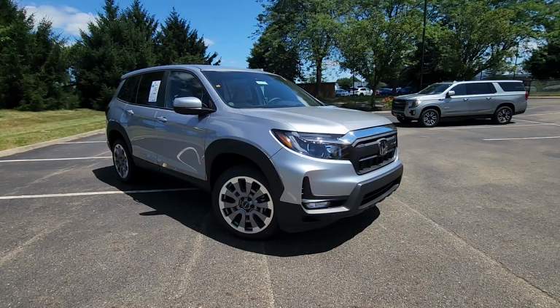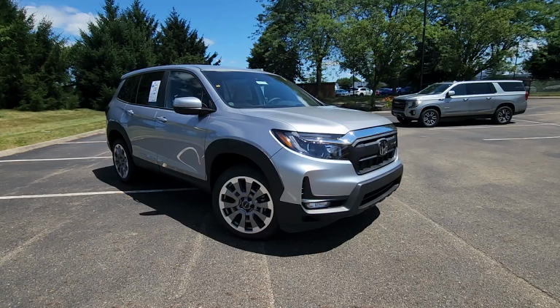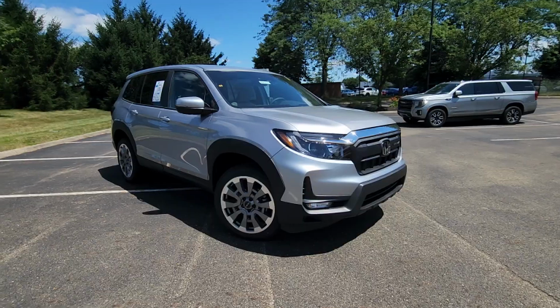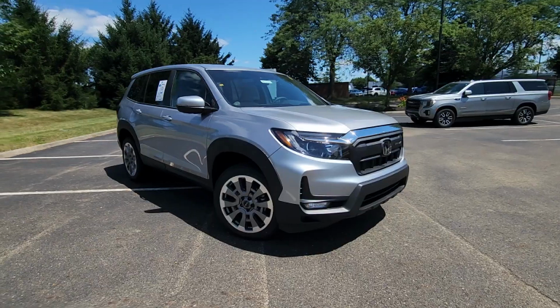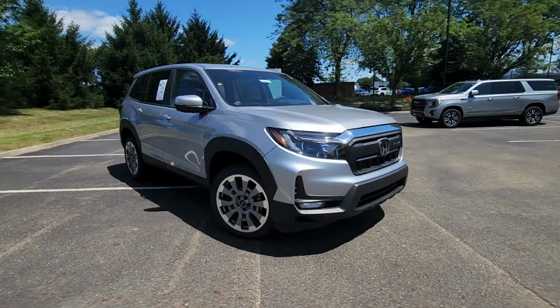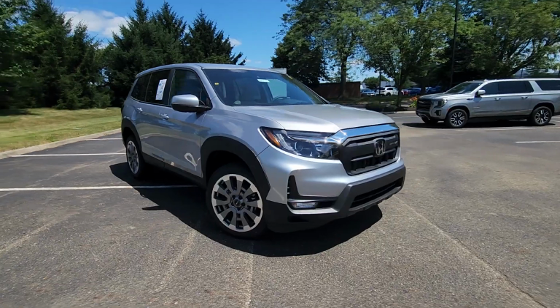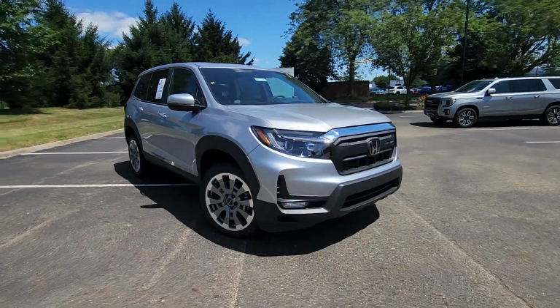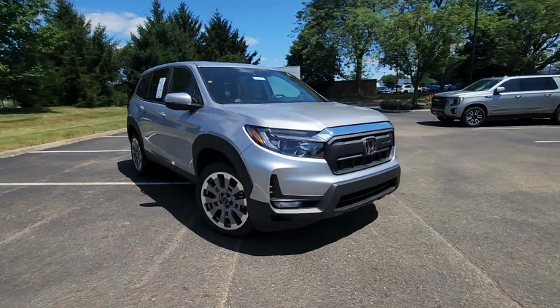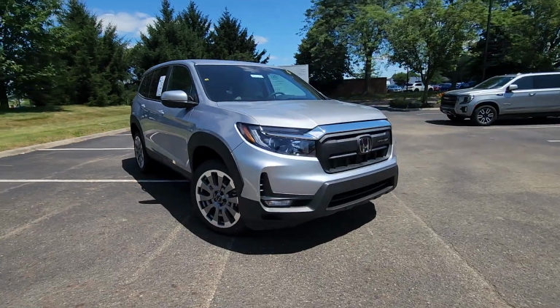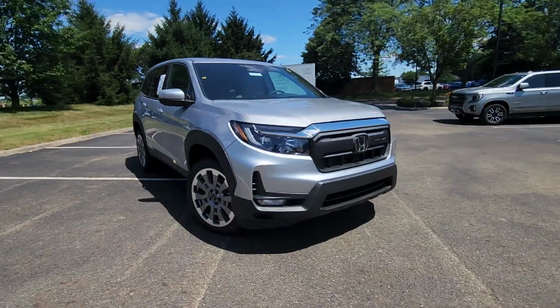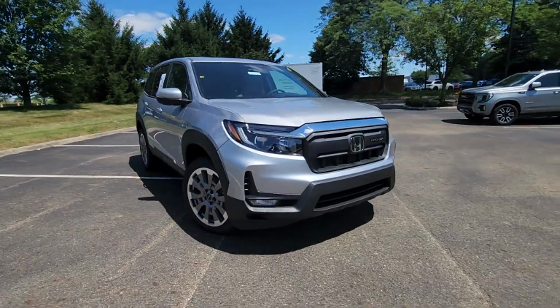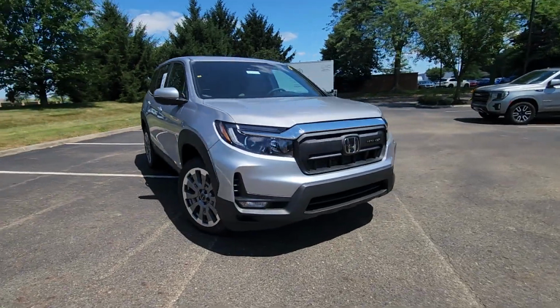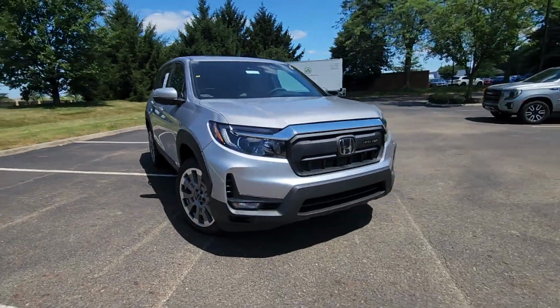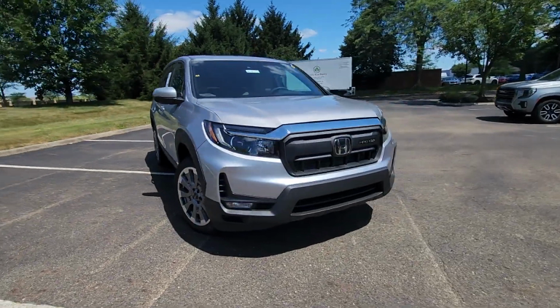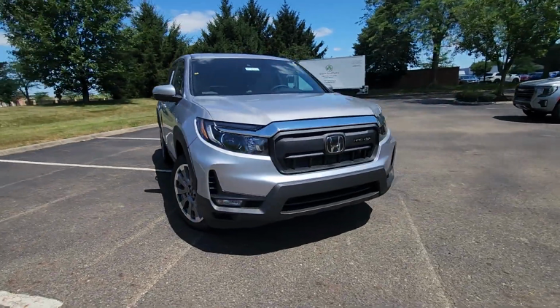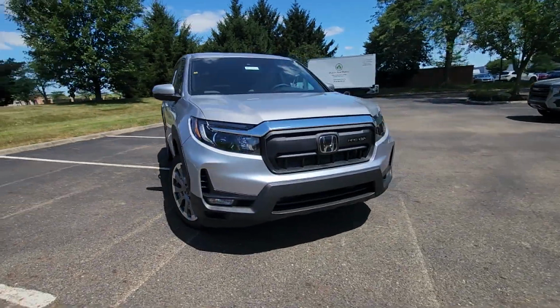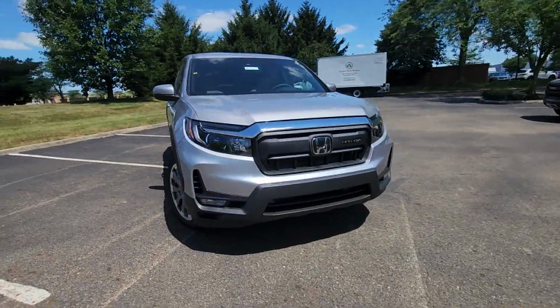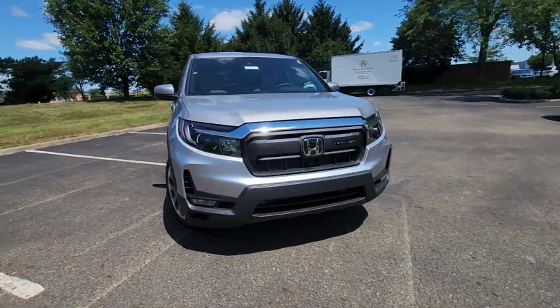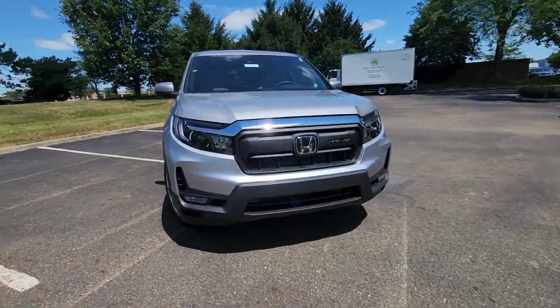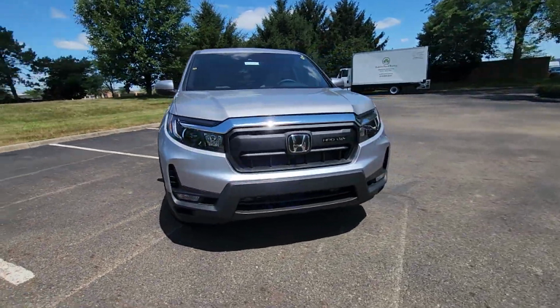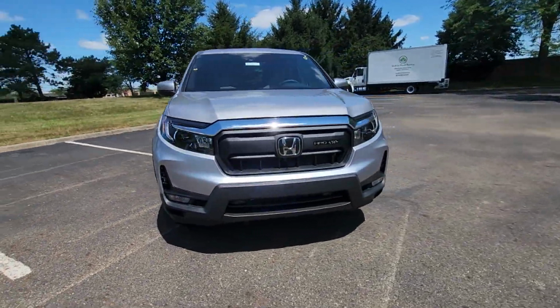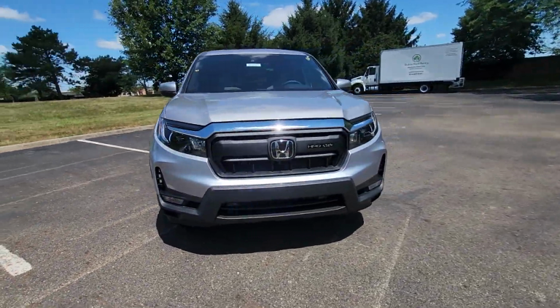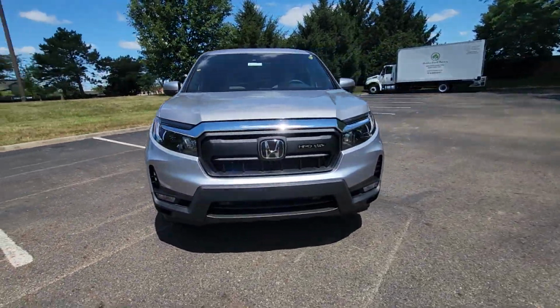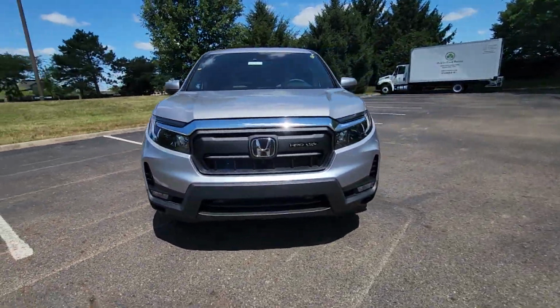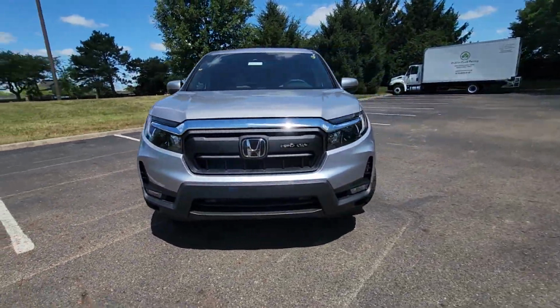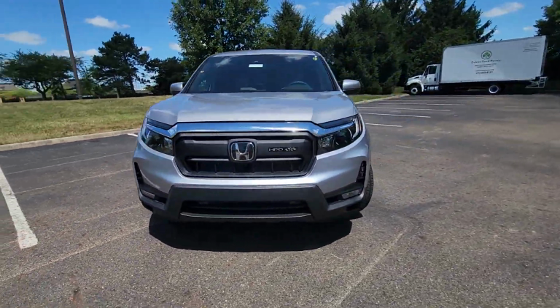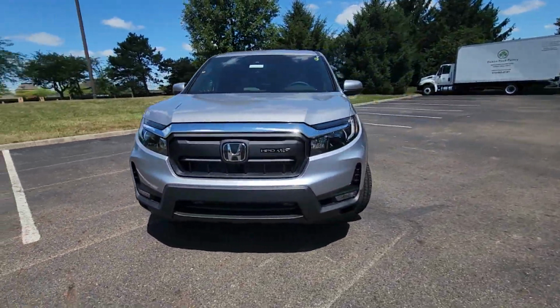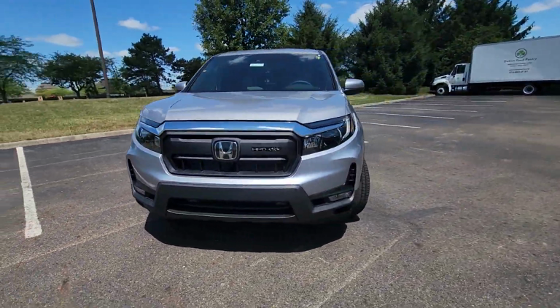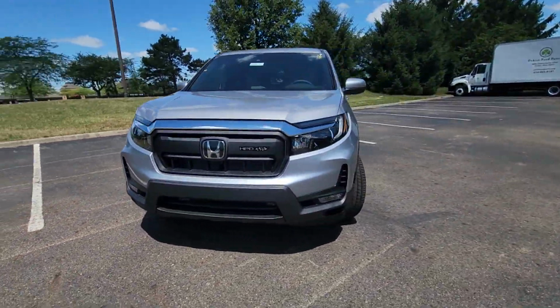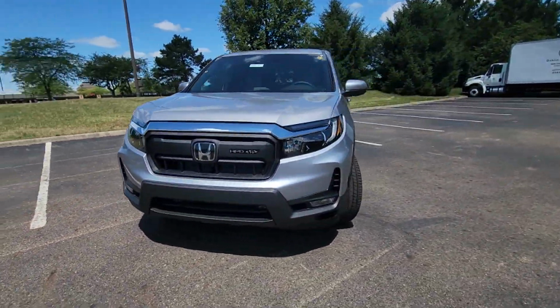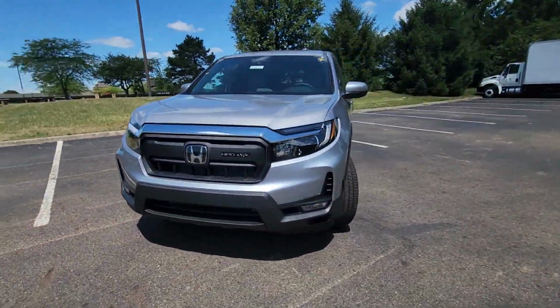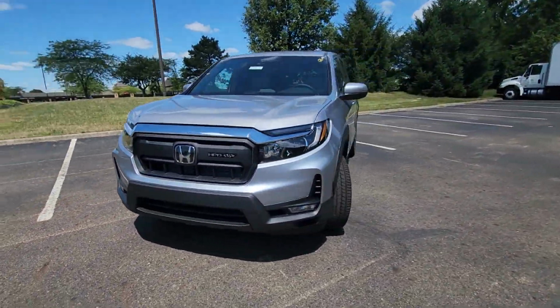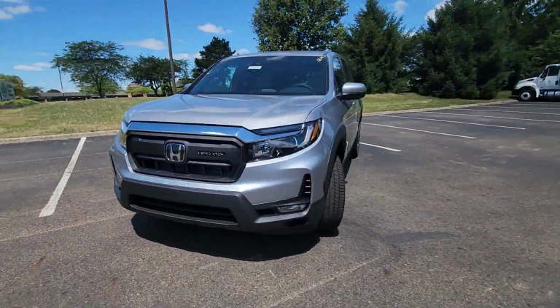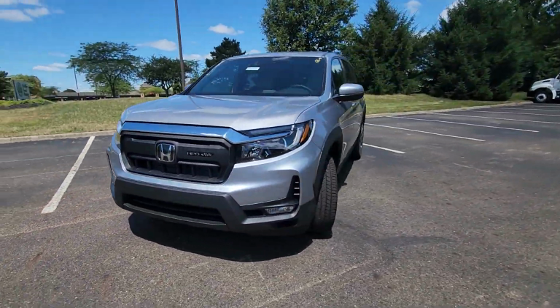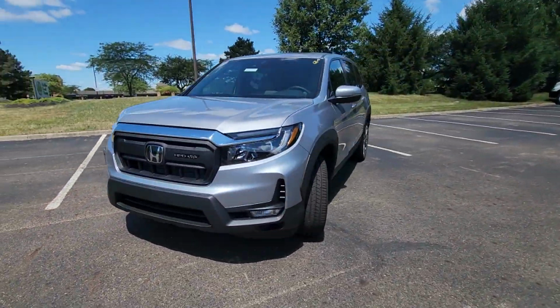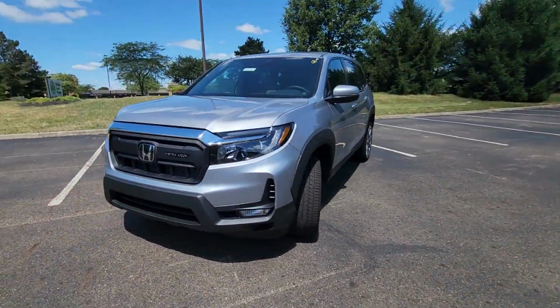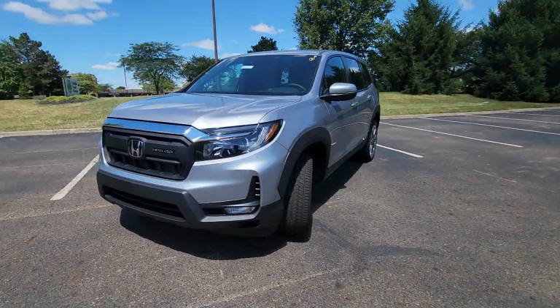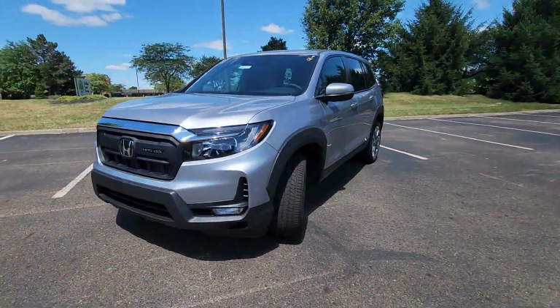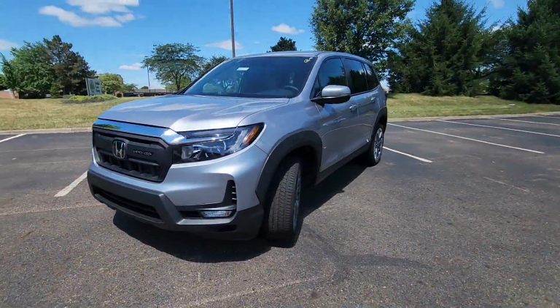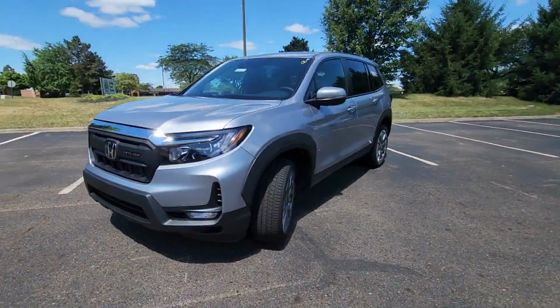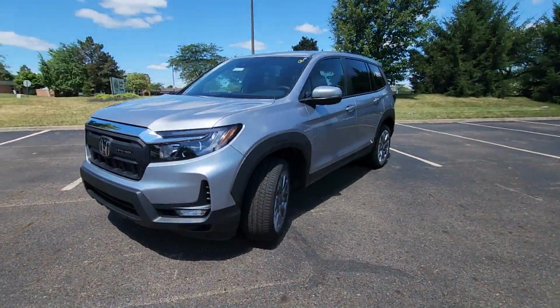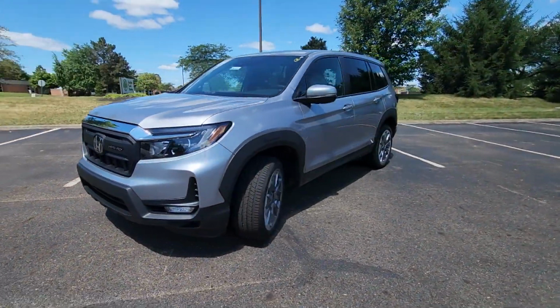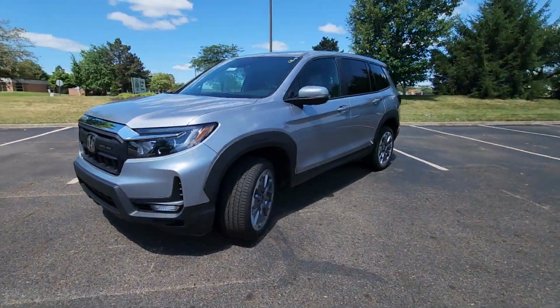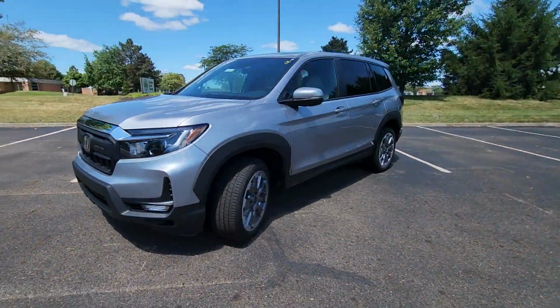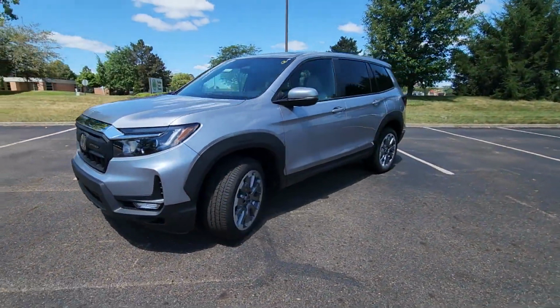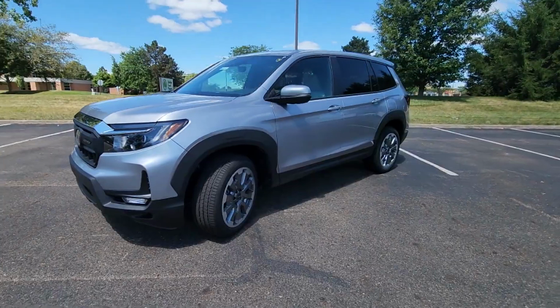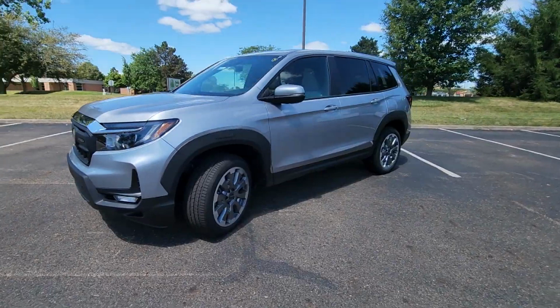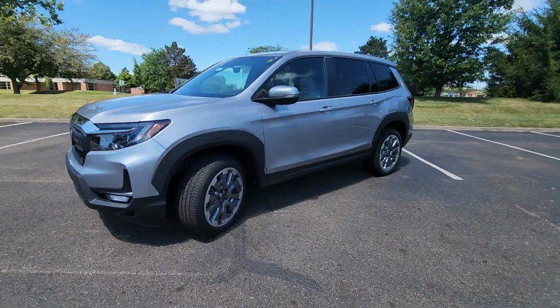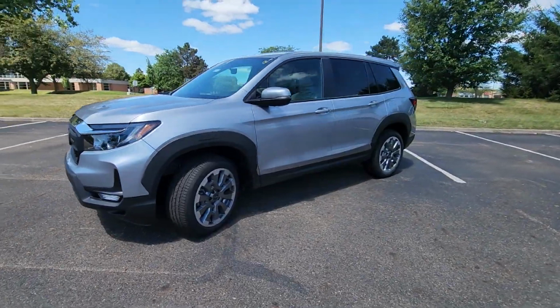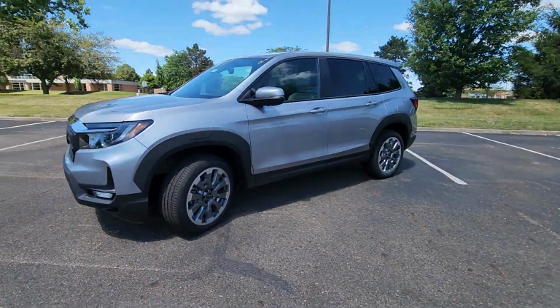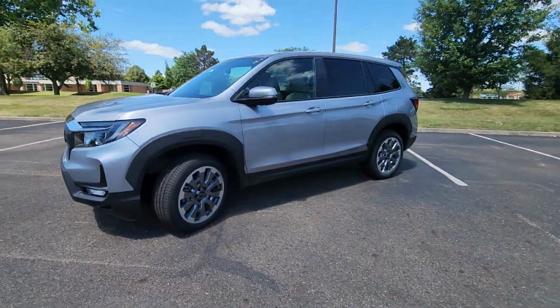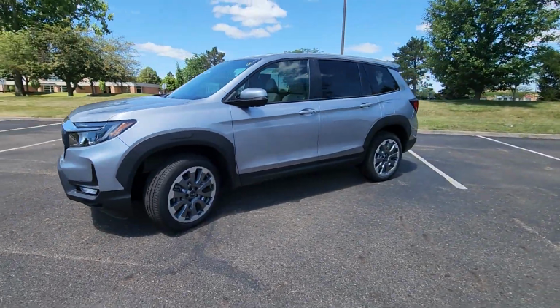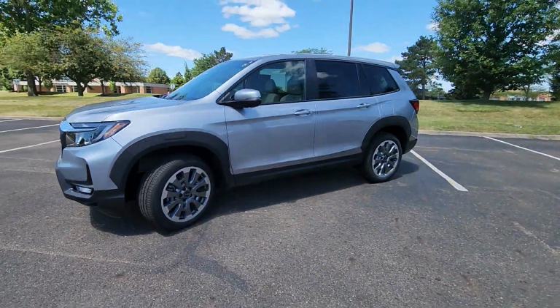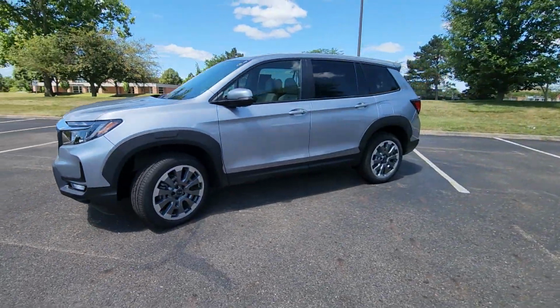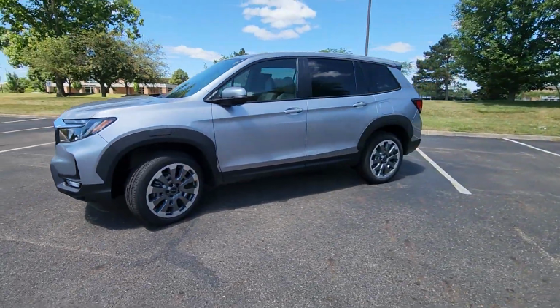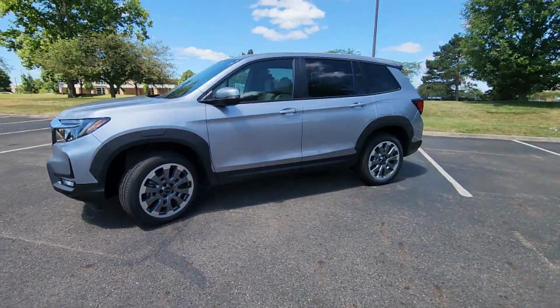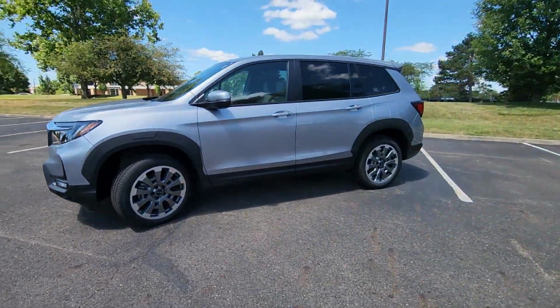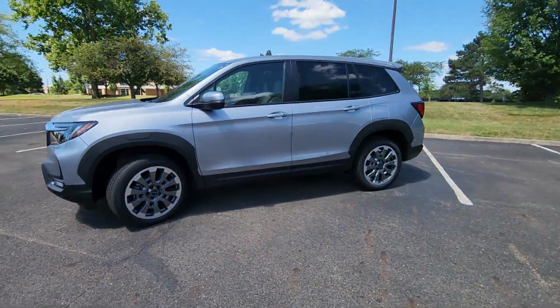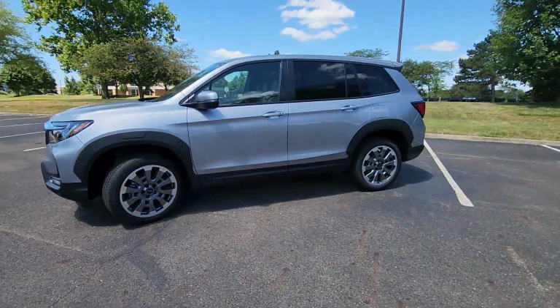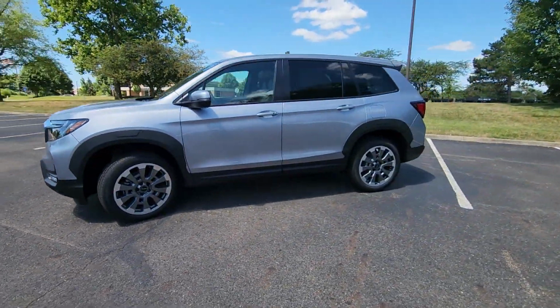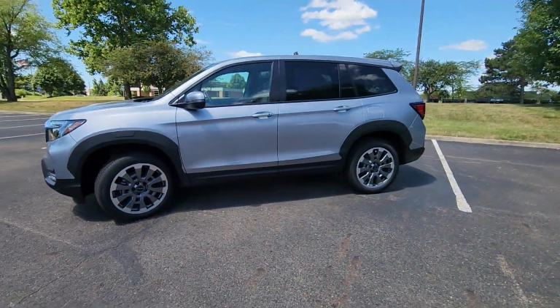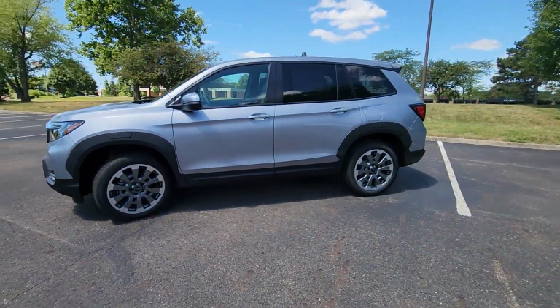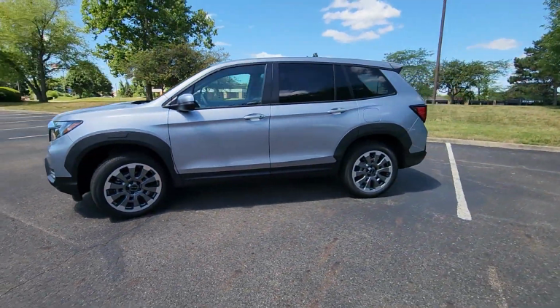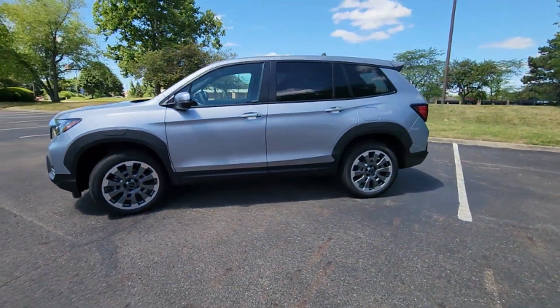2024 Honda Passport. This SUV offers space as well as power and performance.